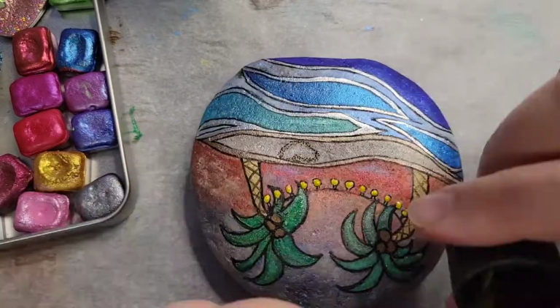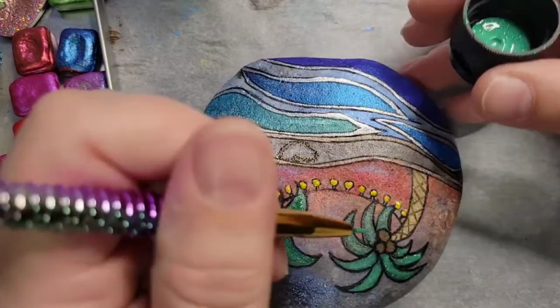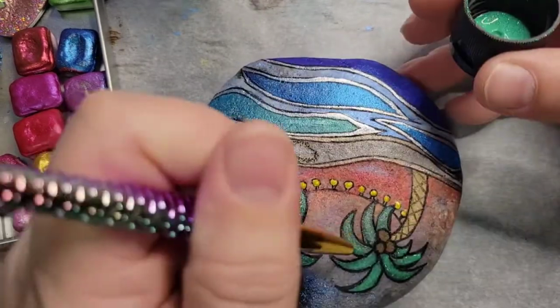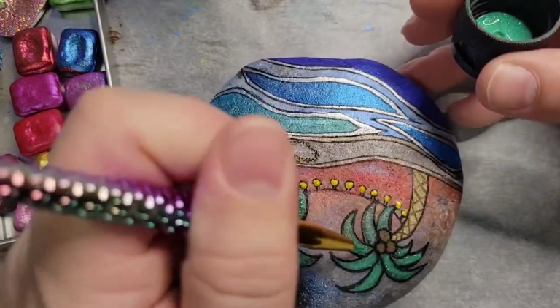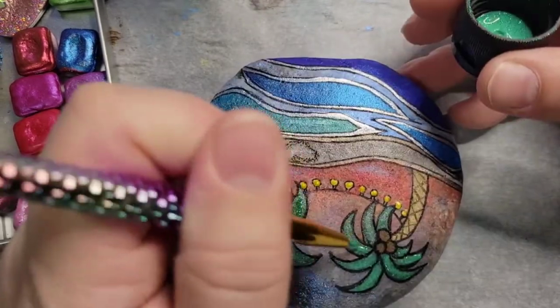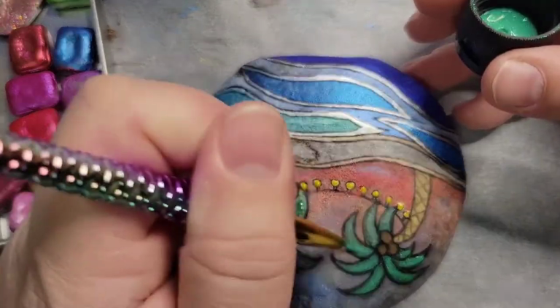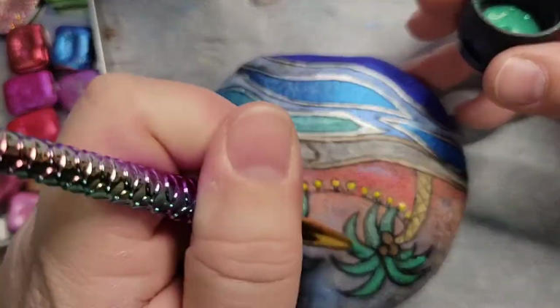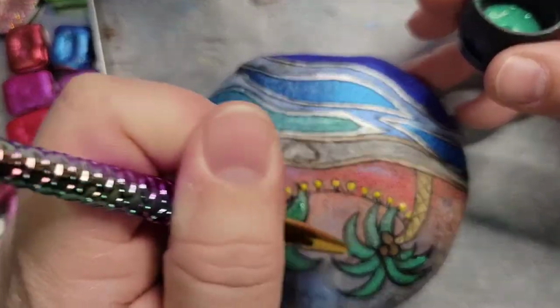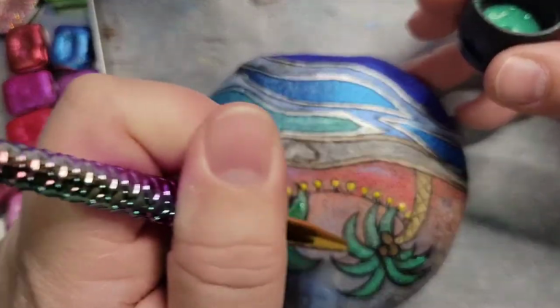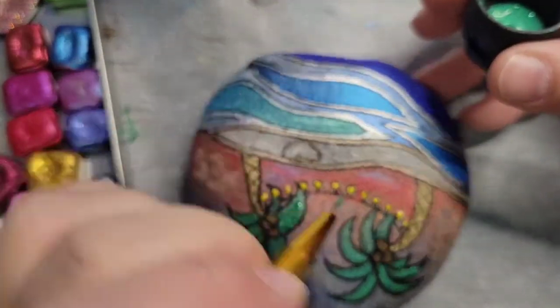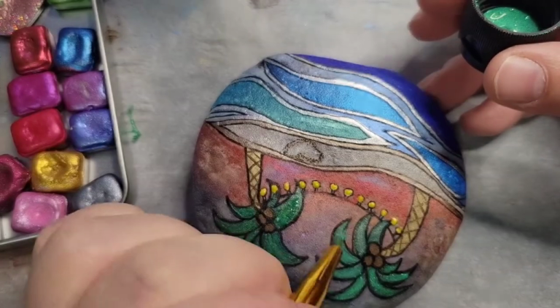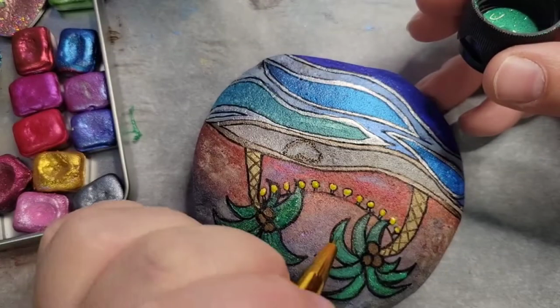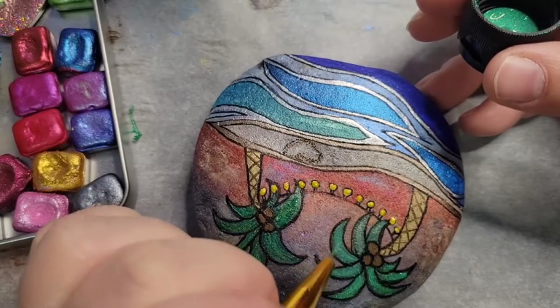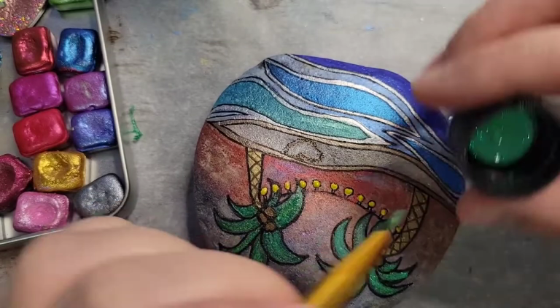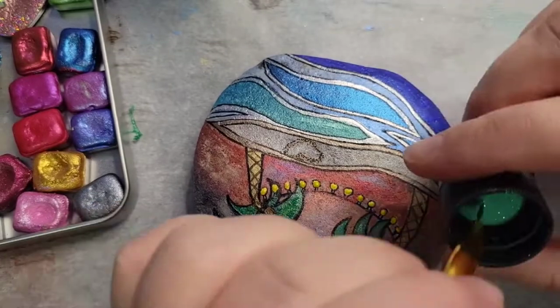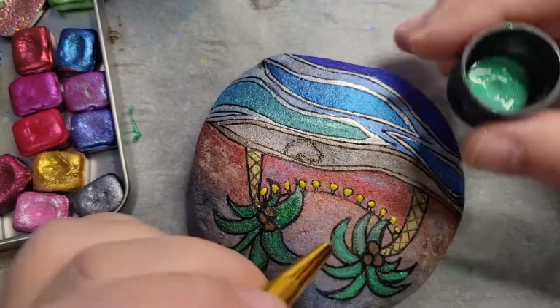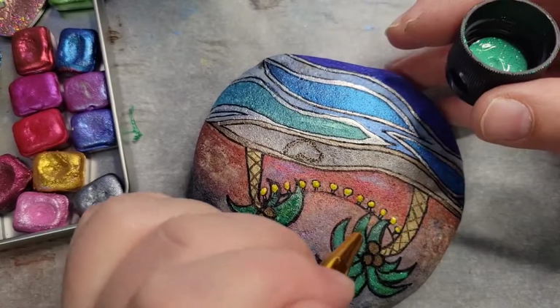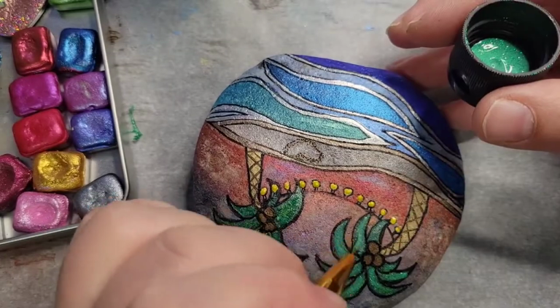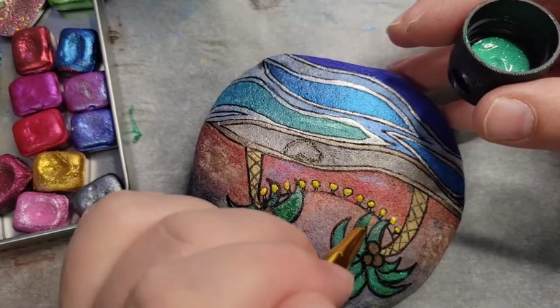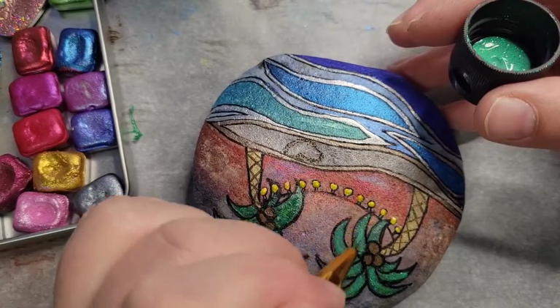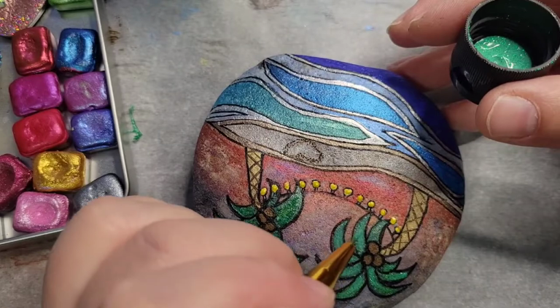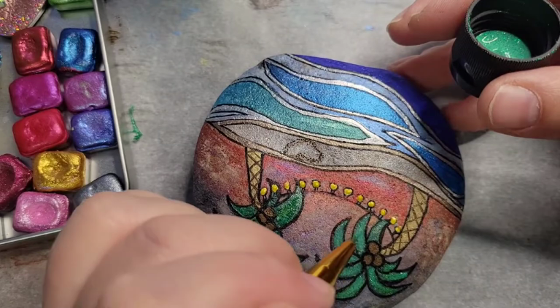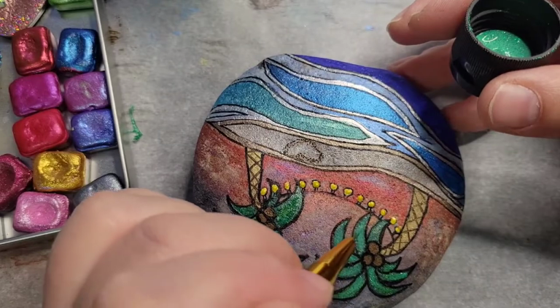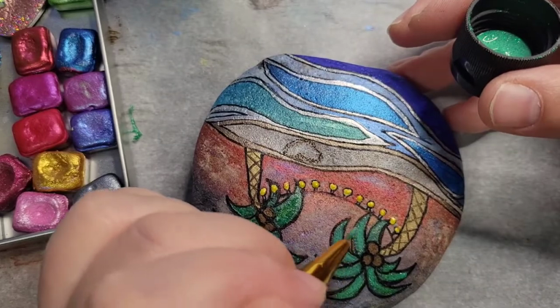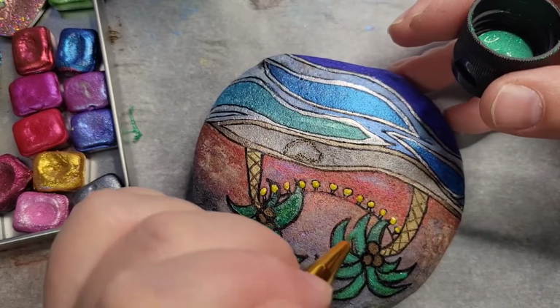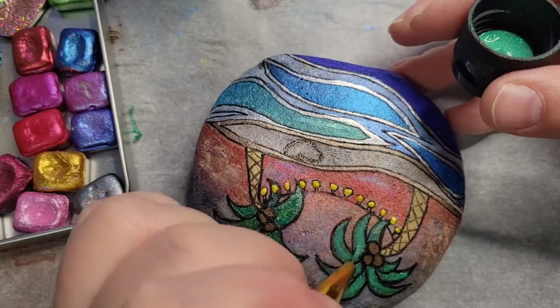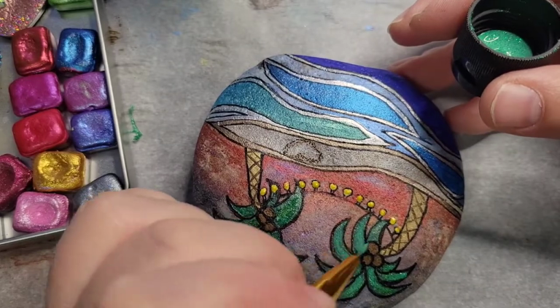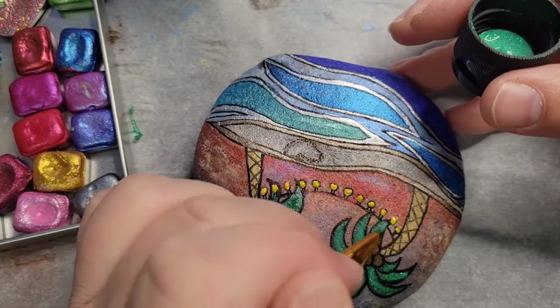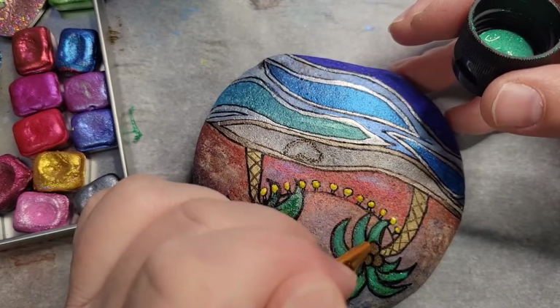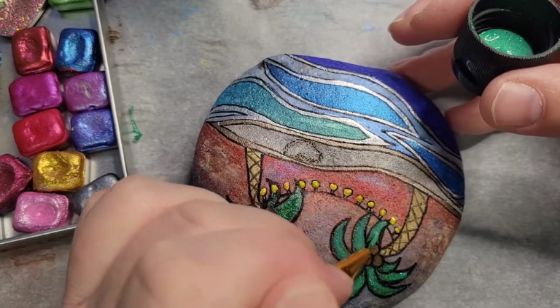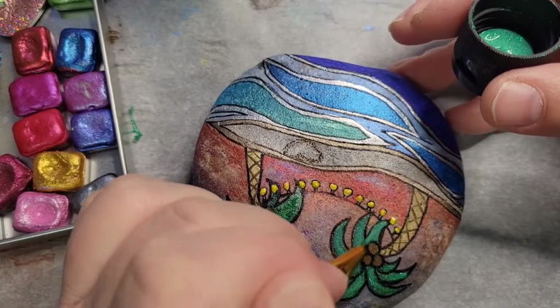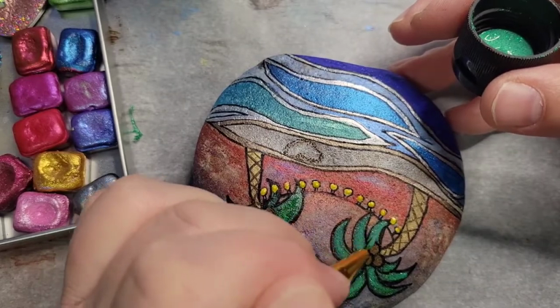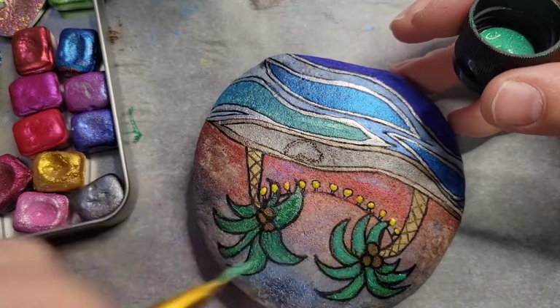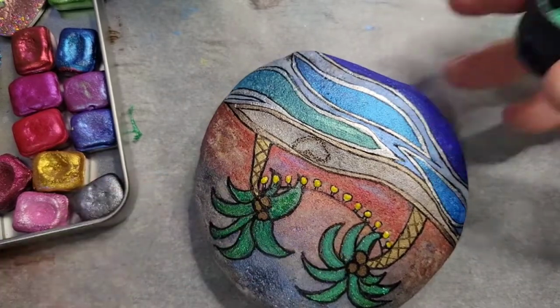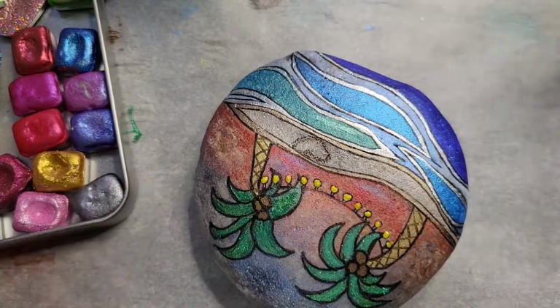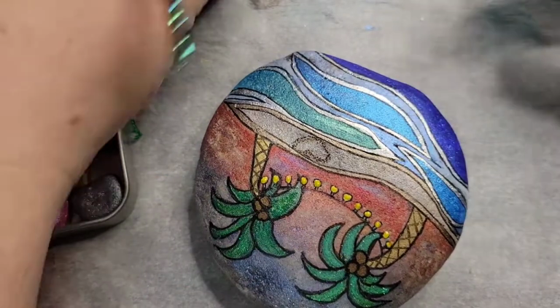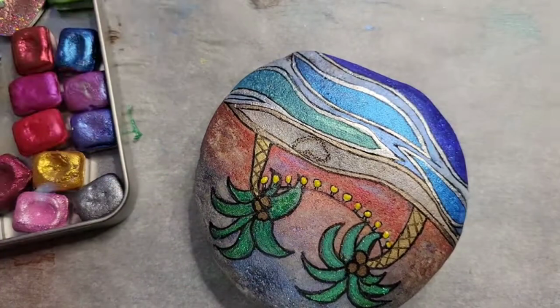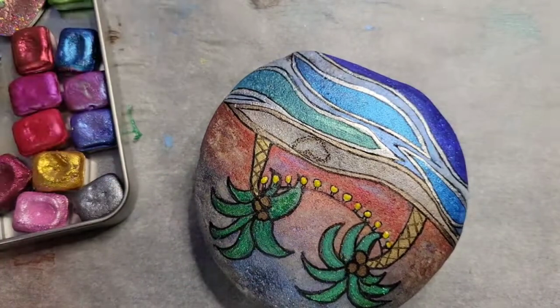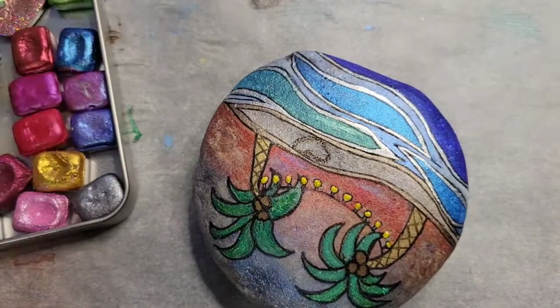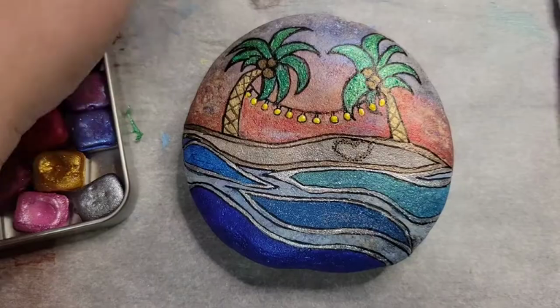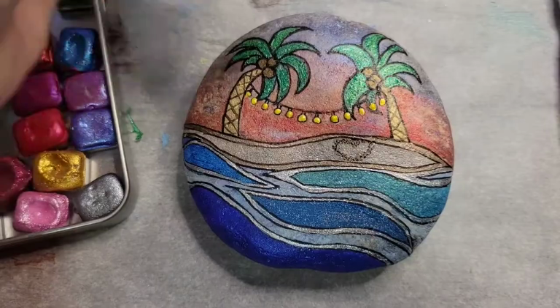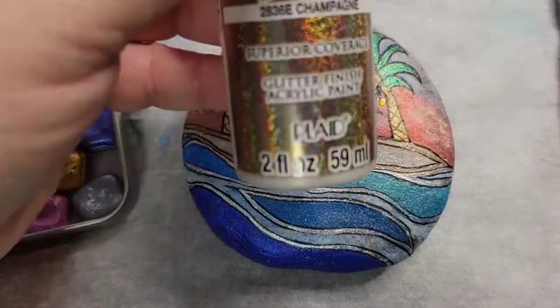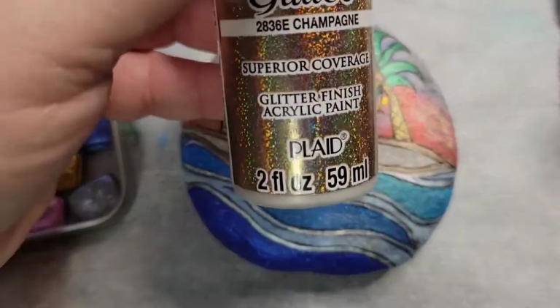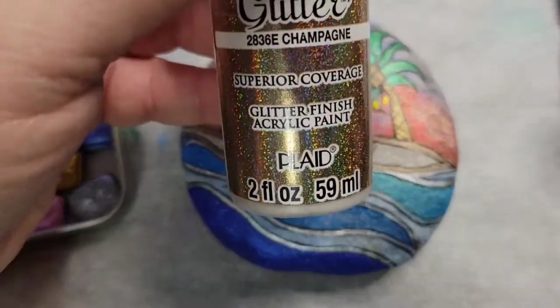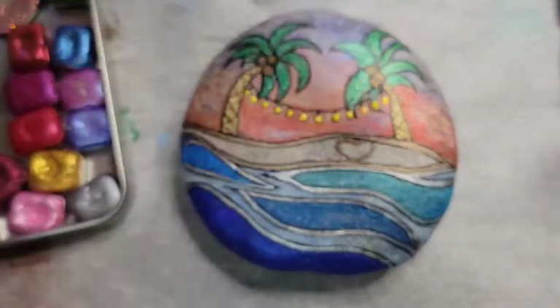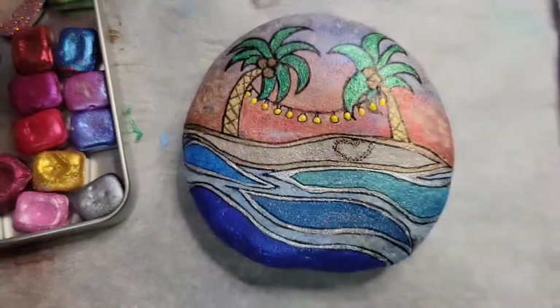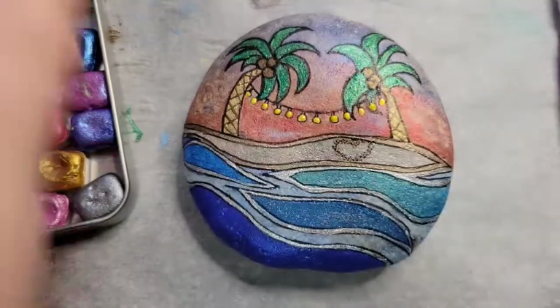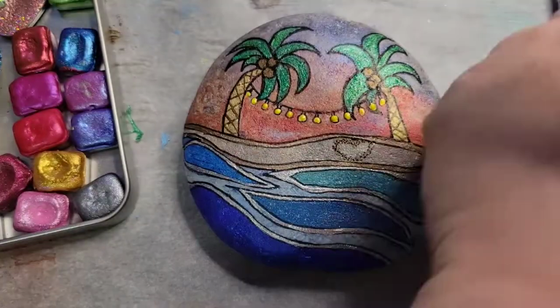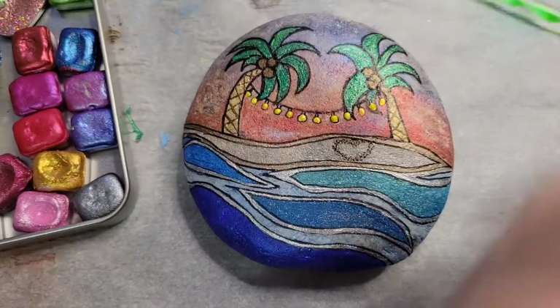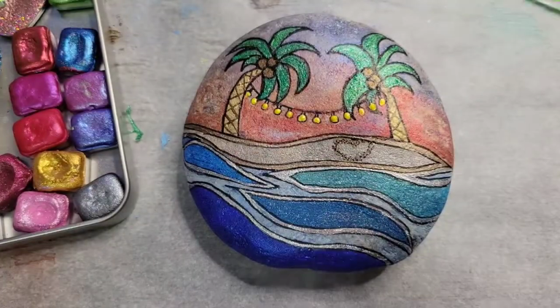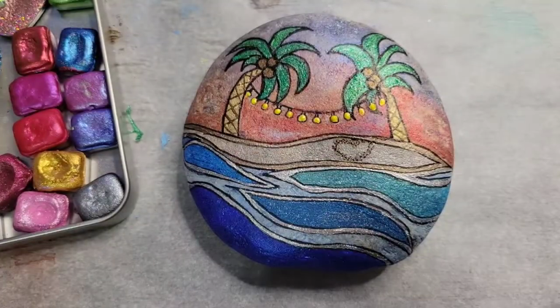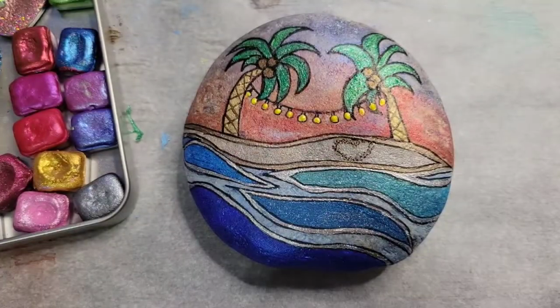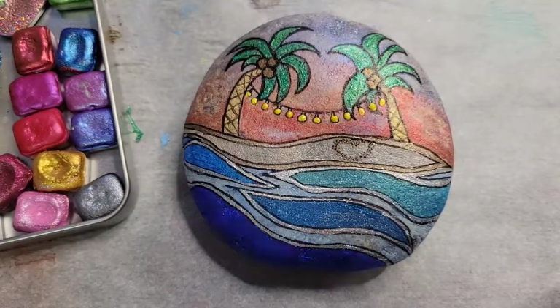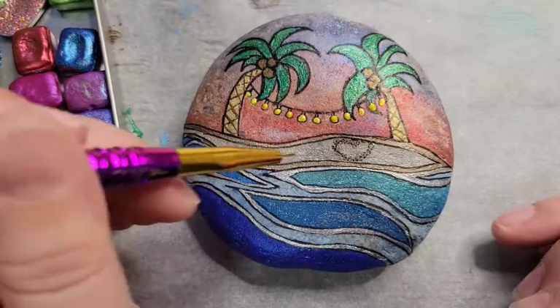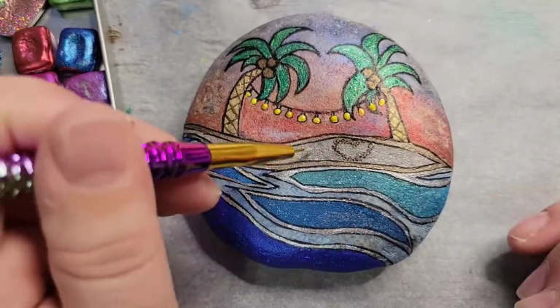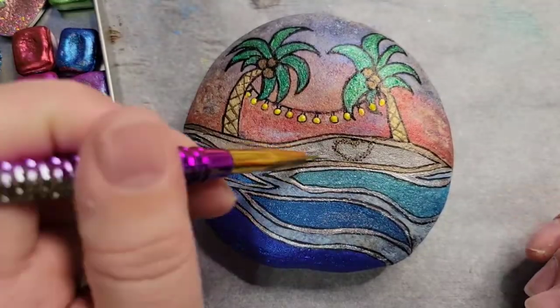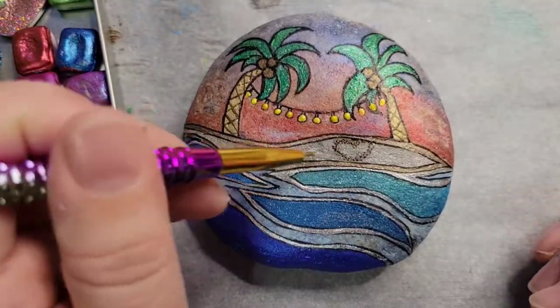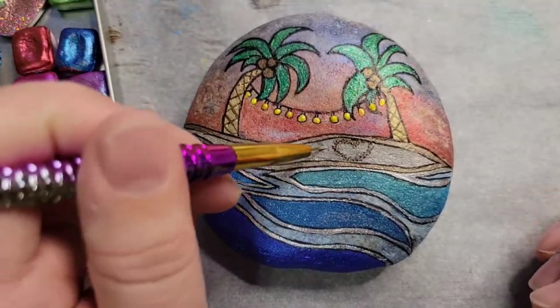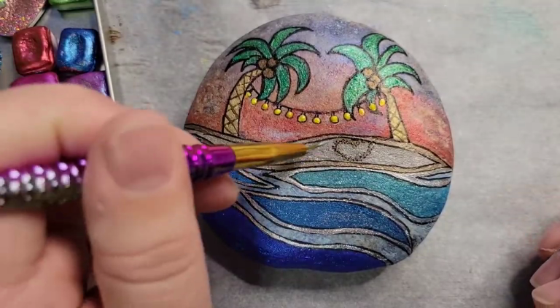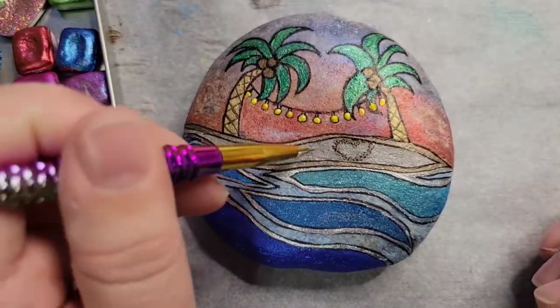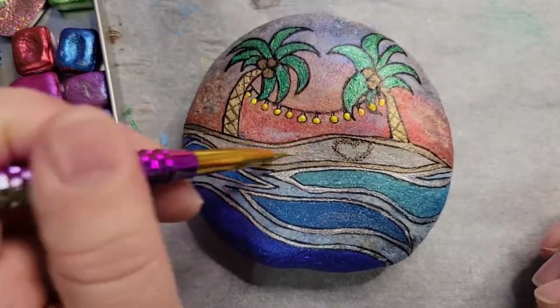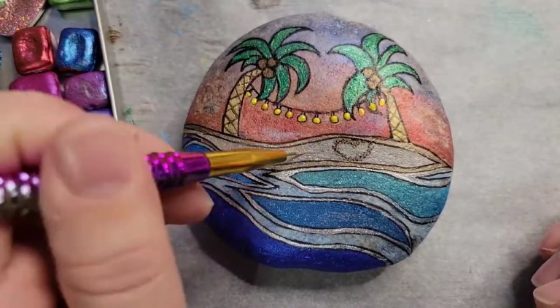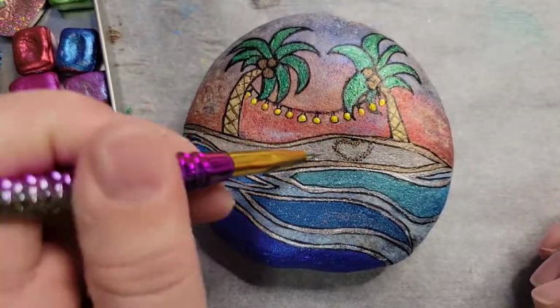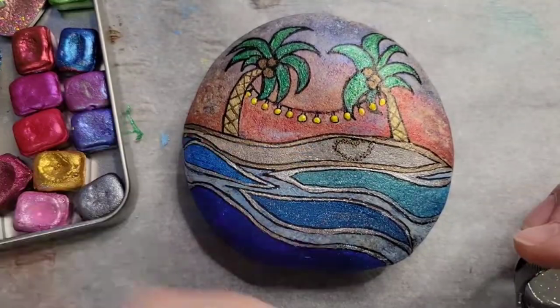Then I'm going to use Glitterific in the water — that's a super chunky glitter and I absolutely love using it.